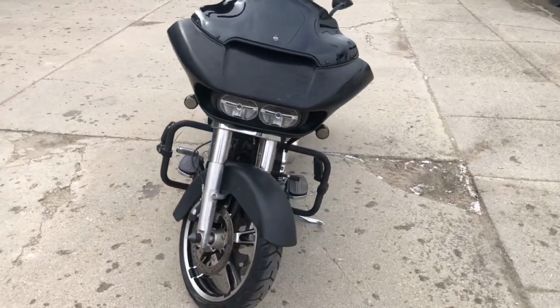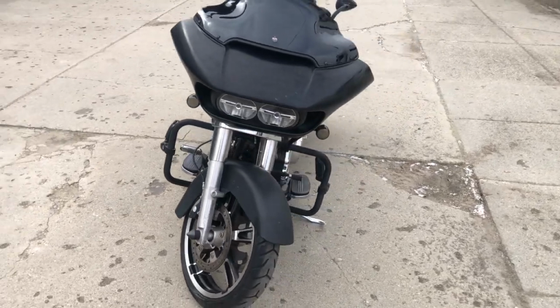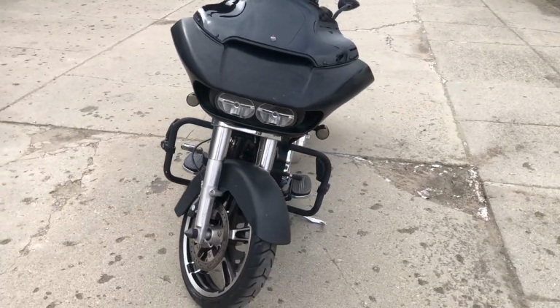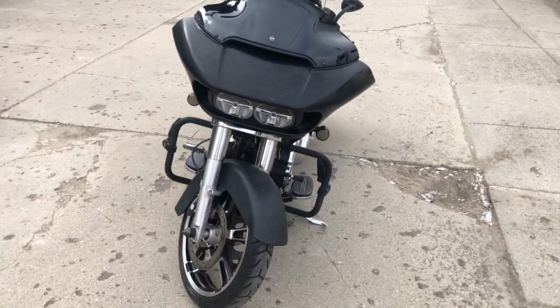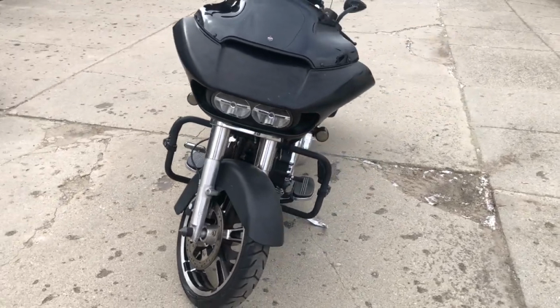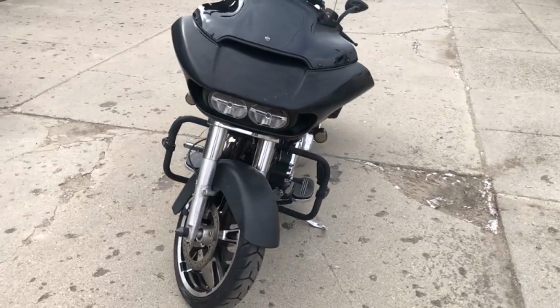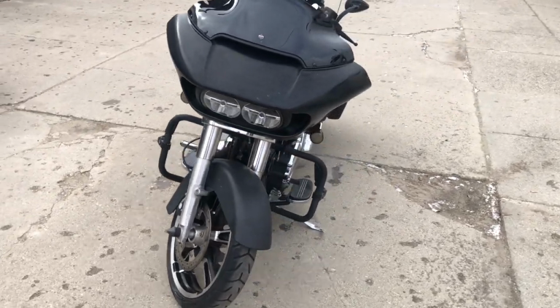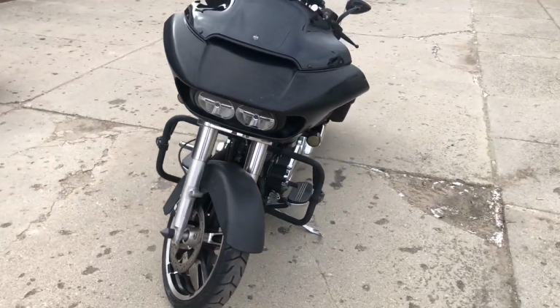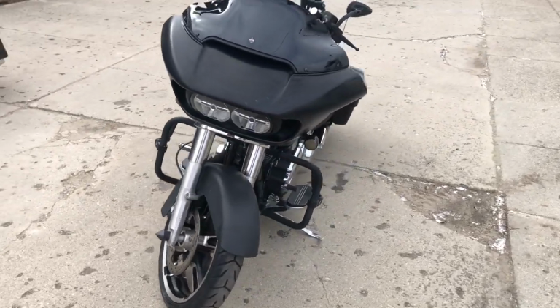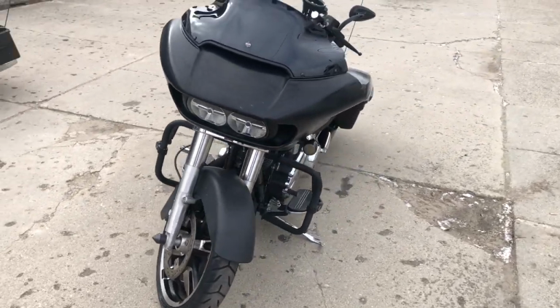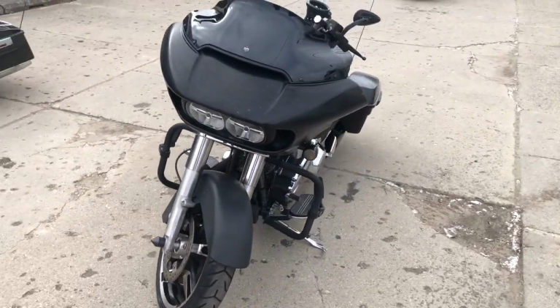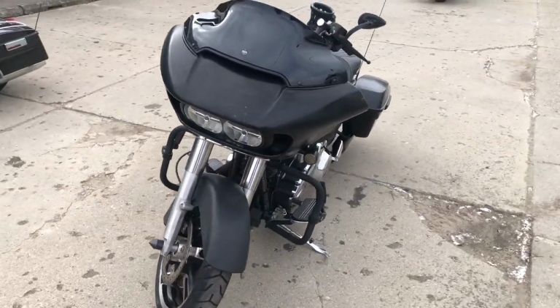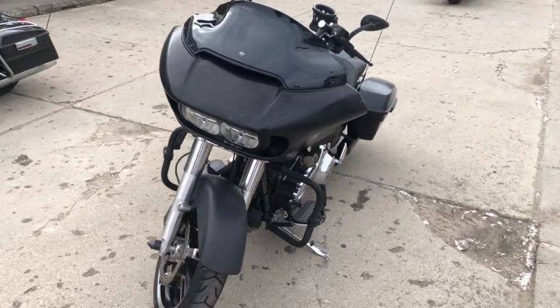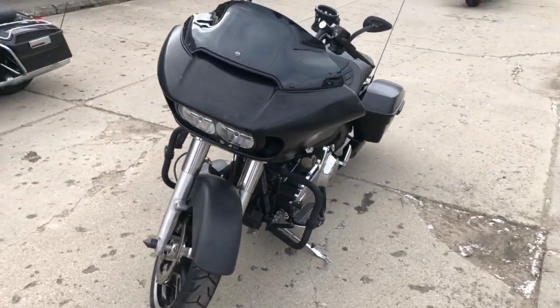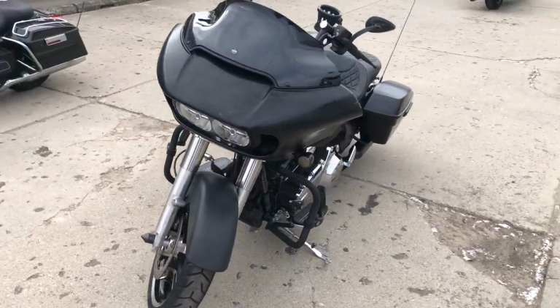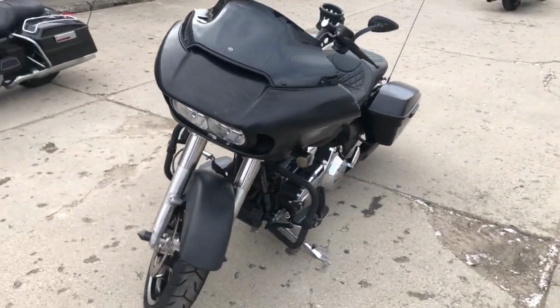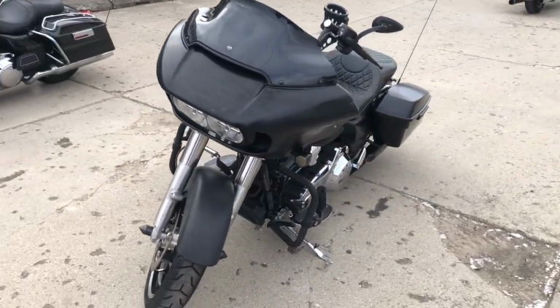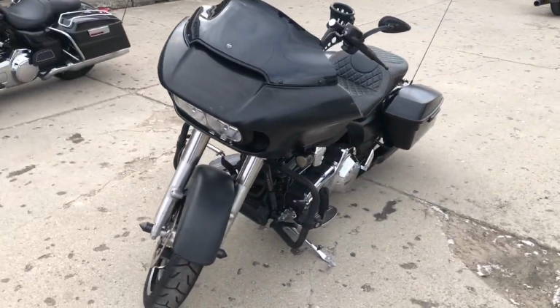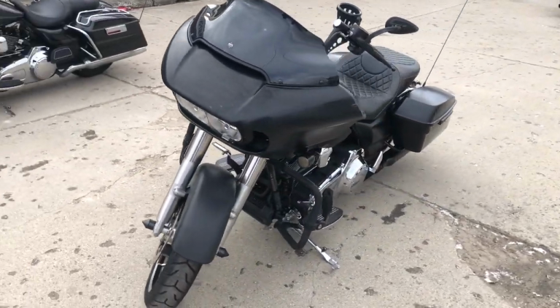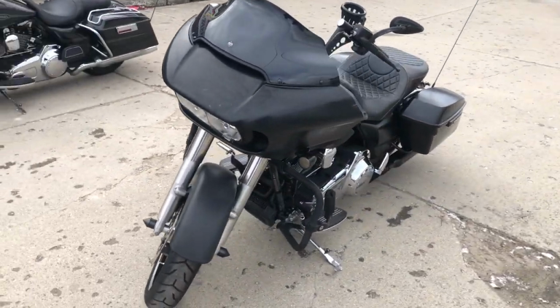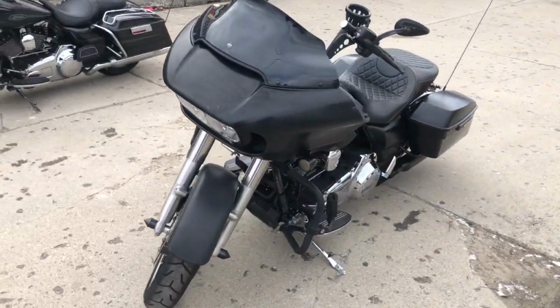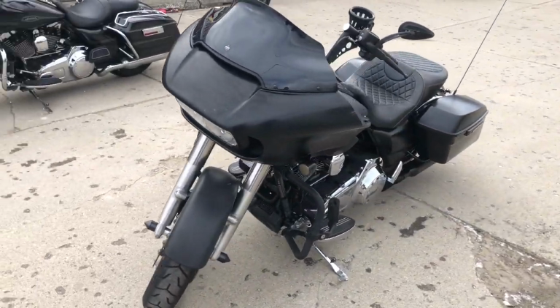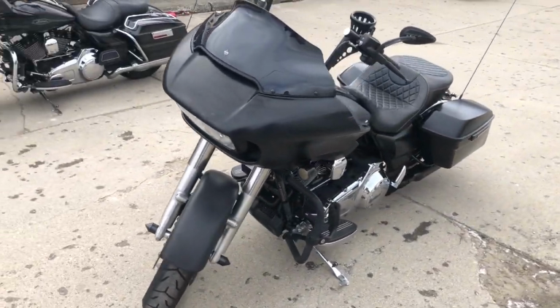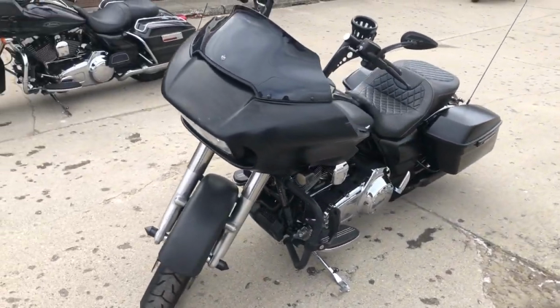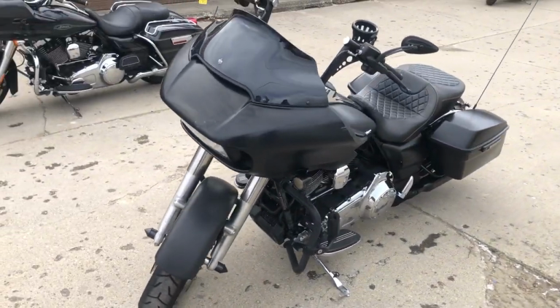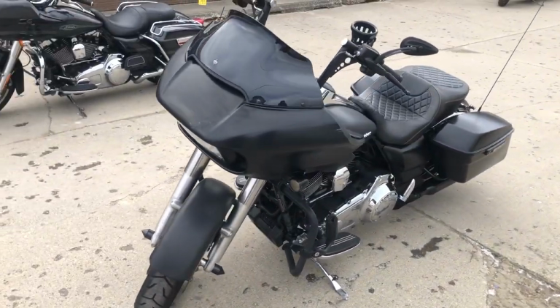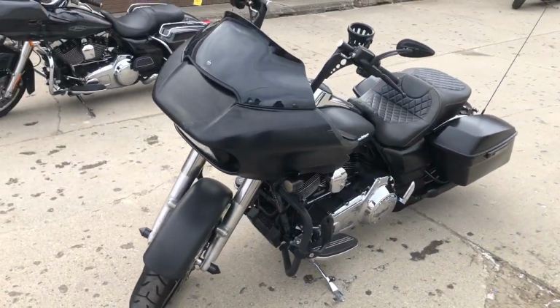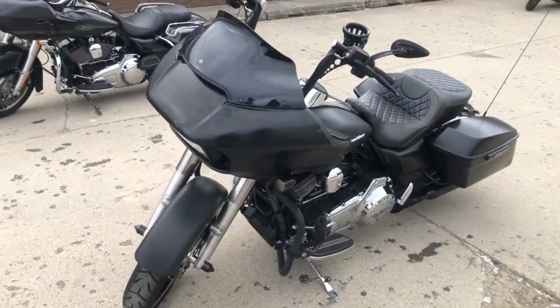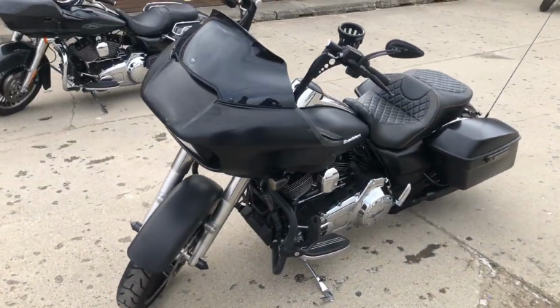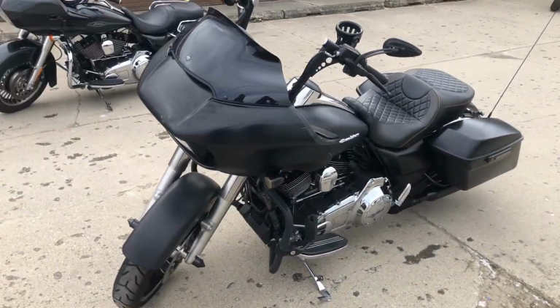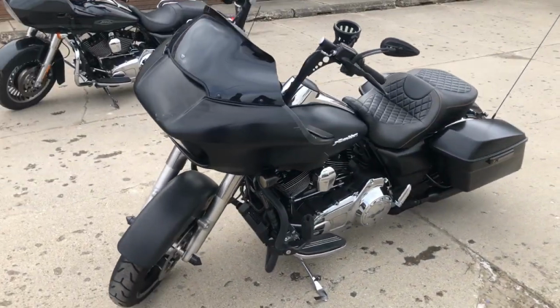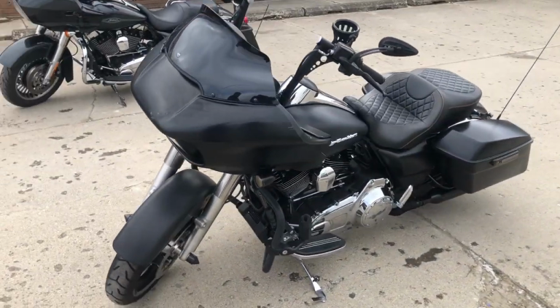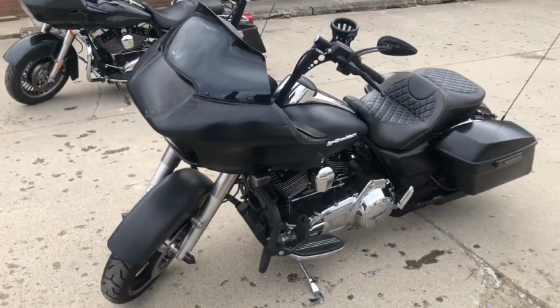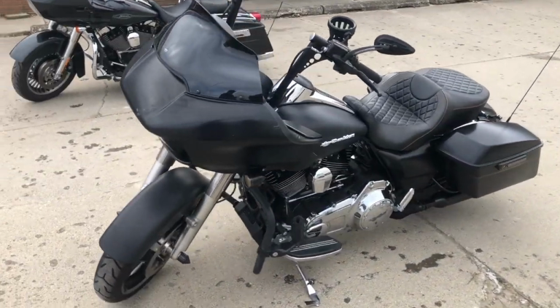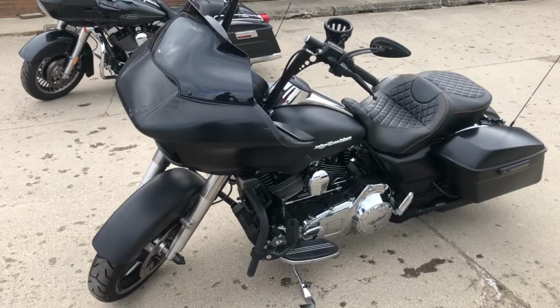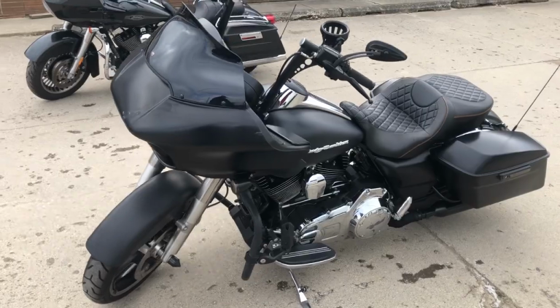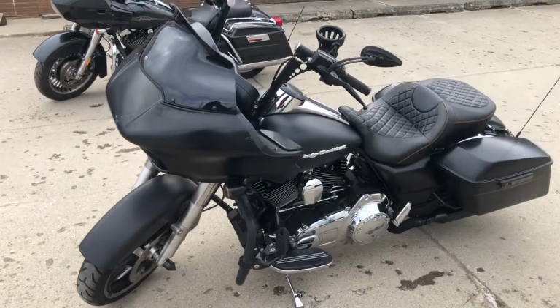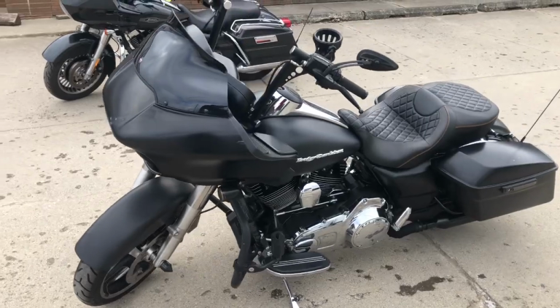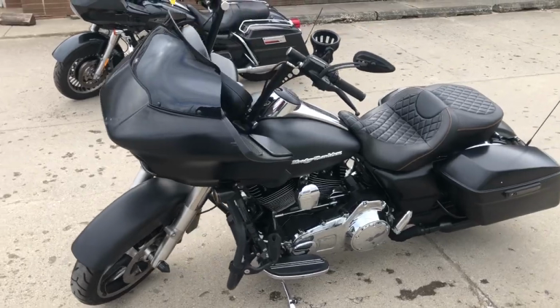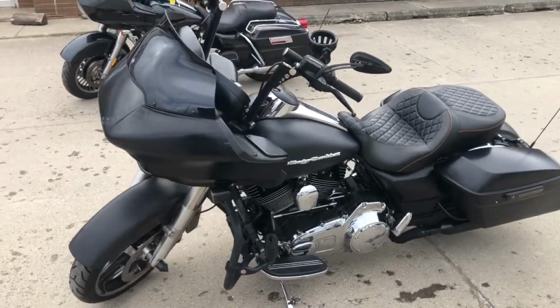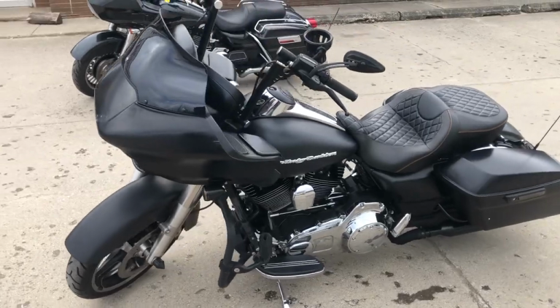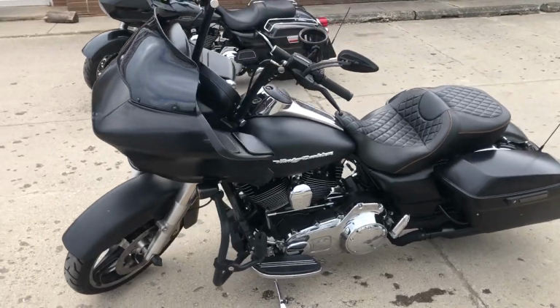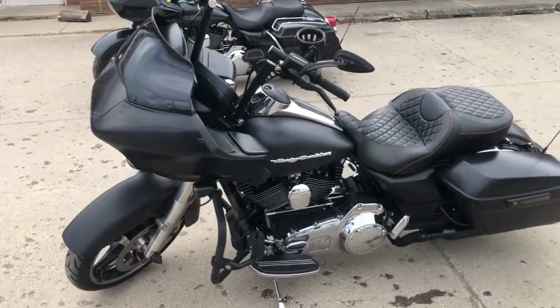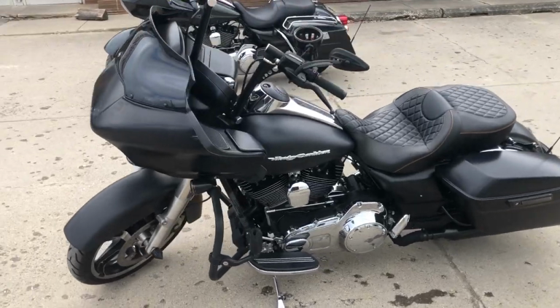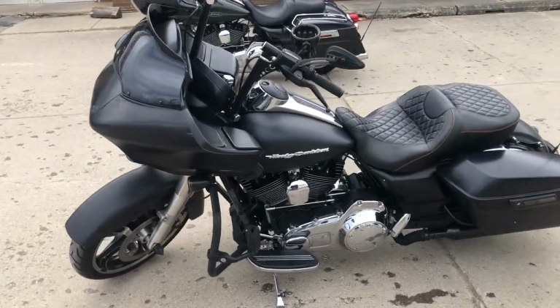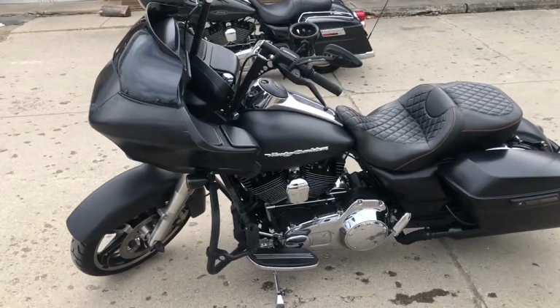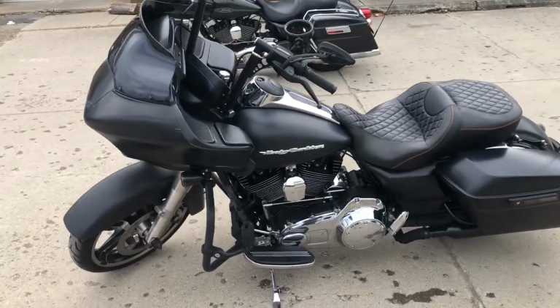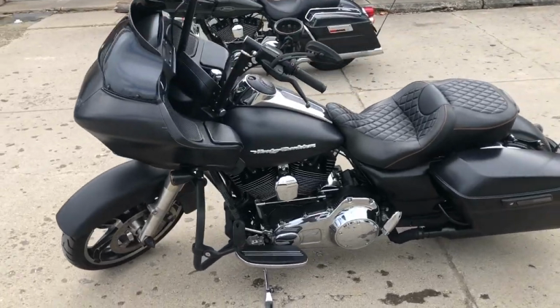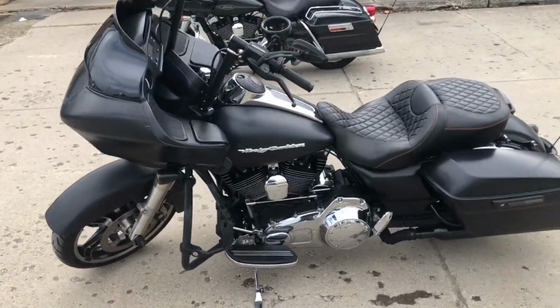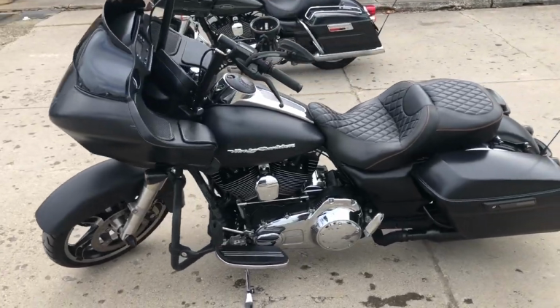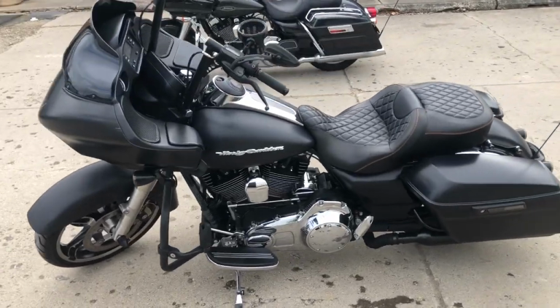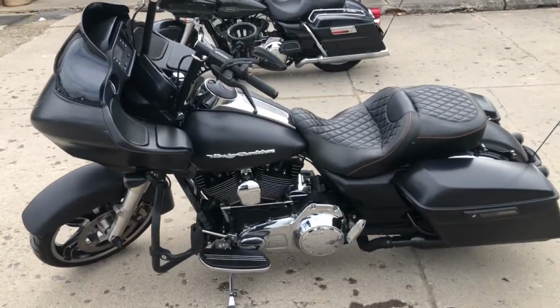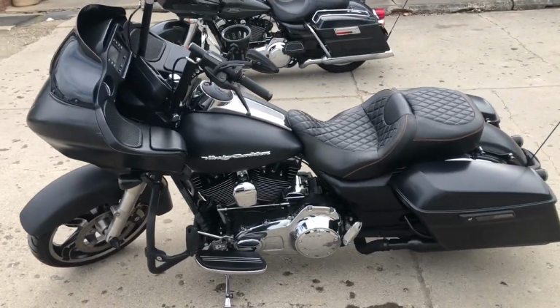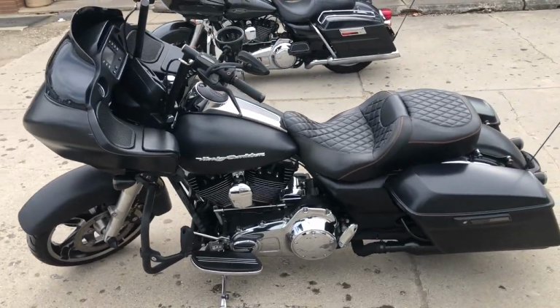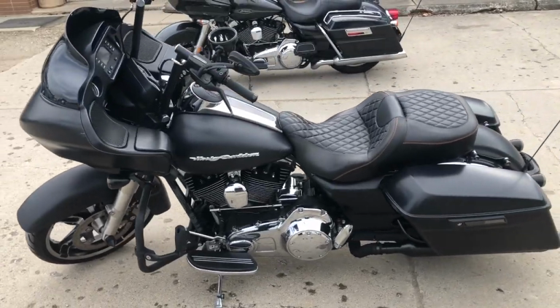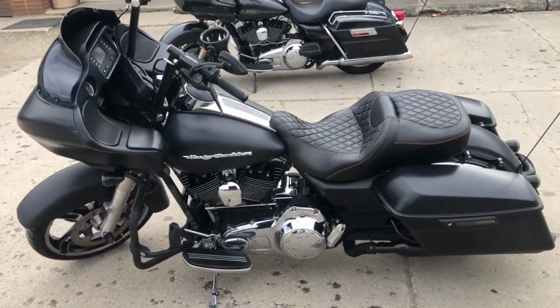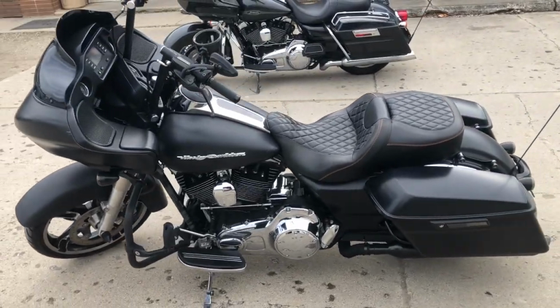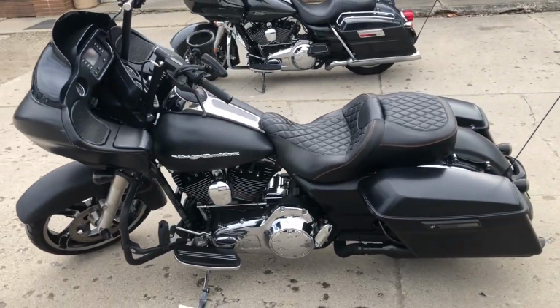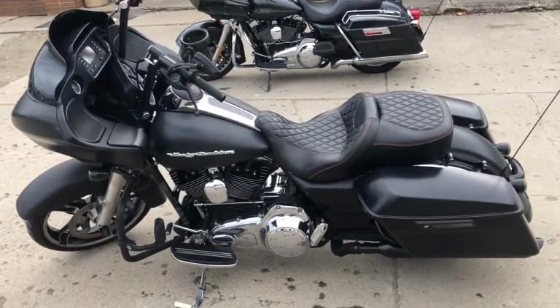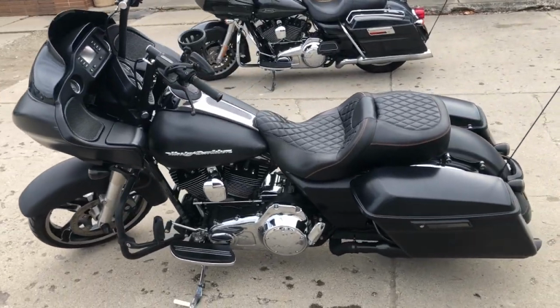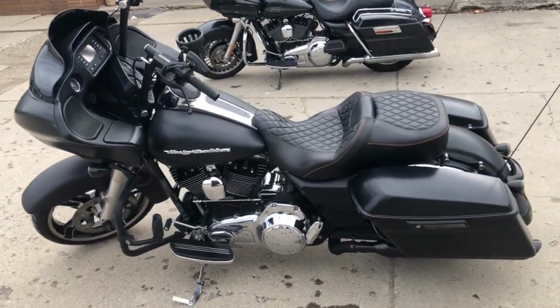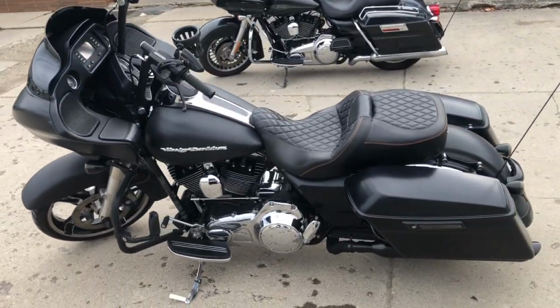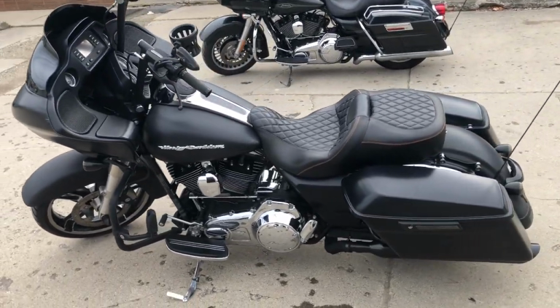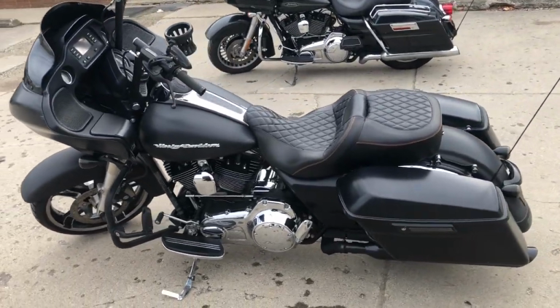2015 Road Glide Custom for Sale. We got a custom gel seat, highway pegs, cup holder and more. This is the one set up for comfort.